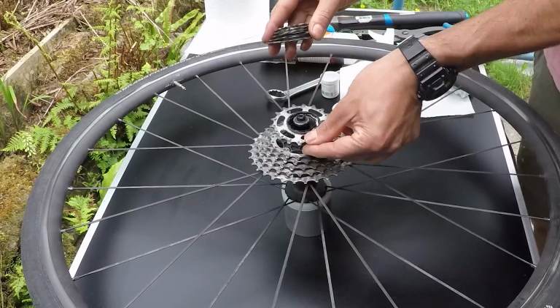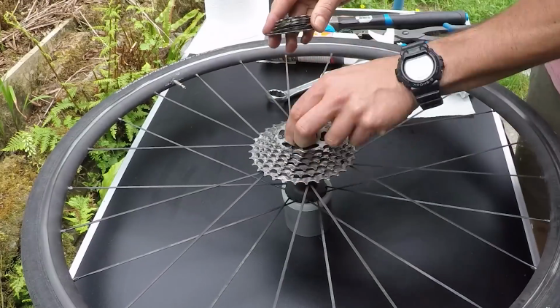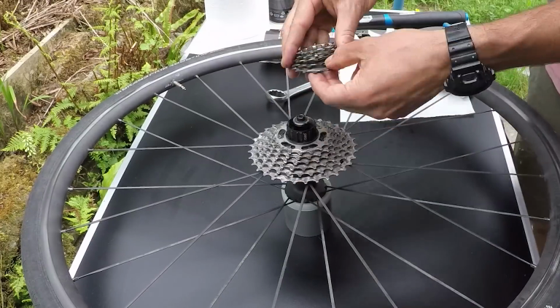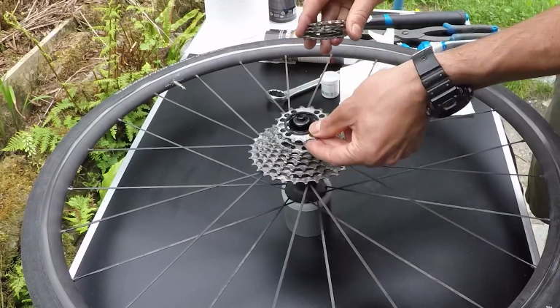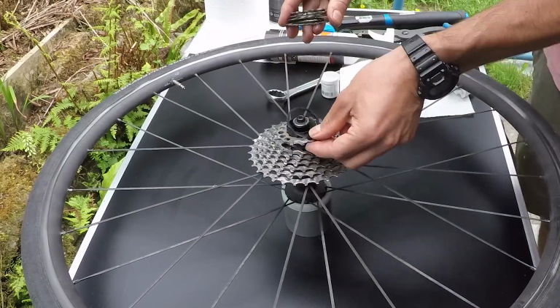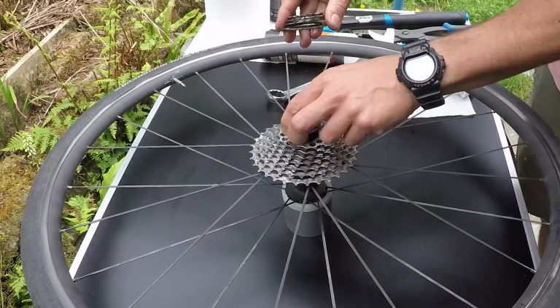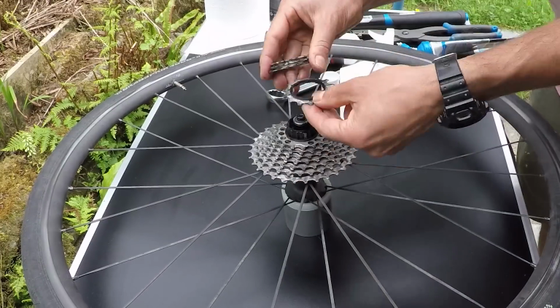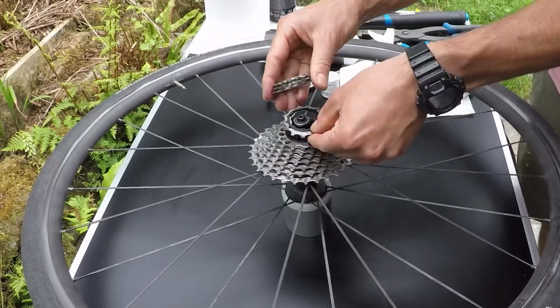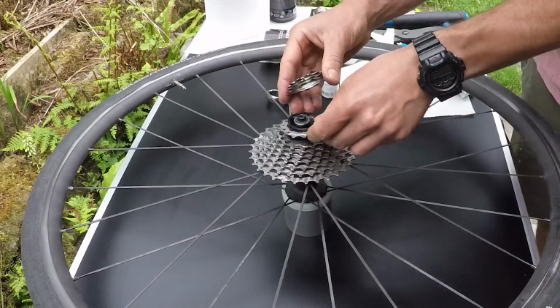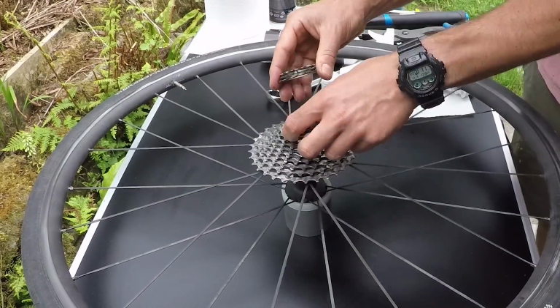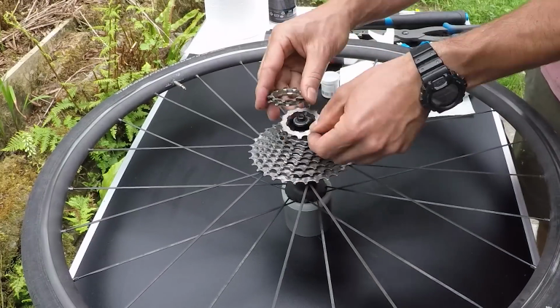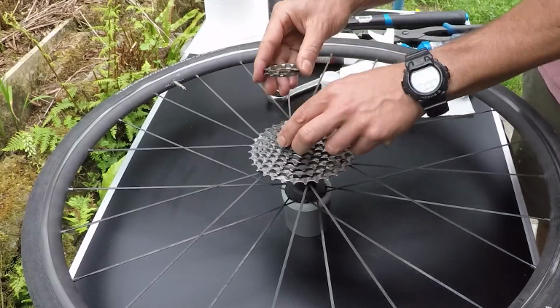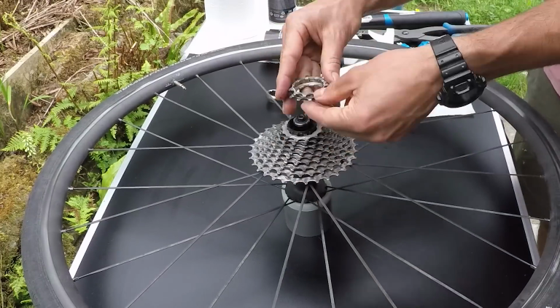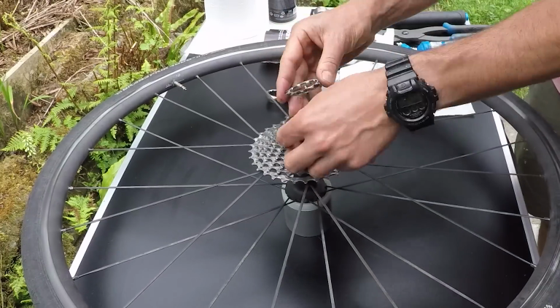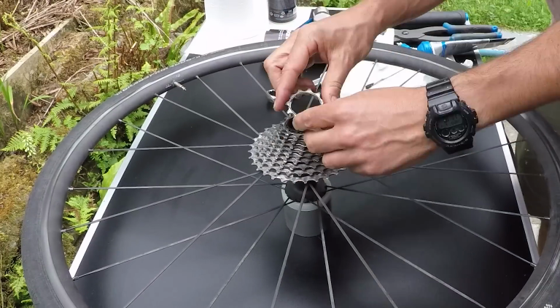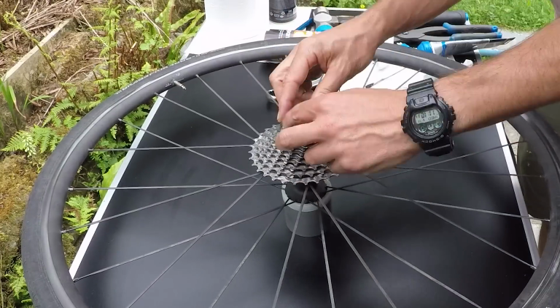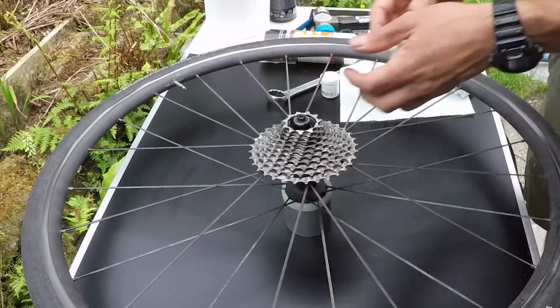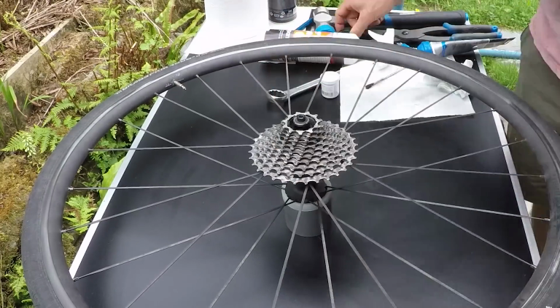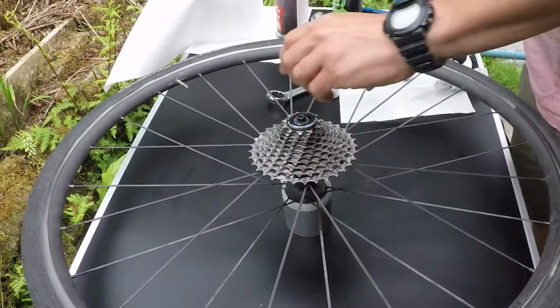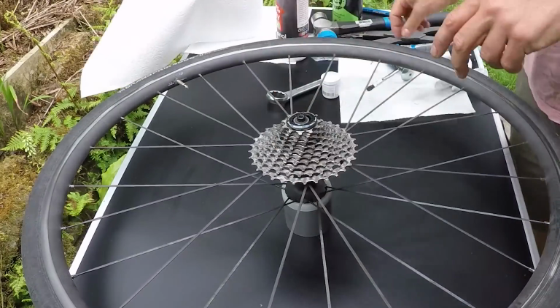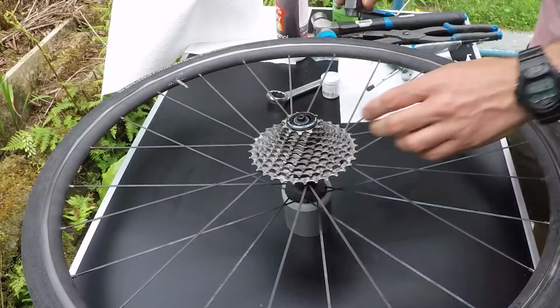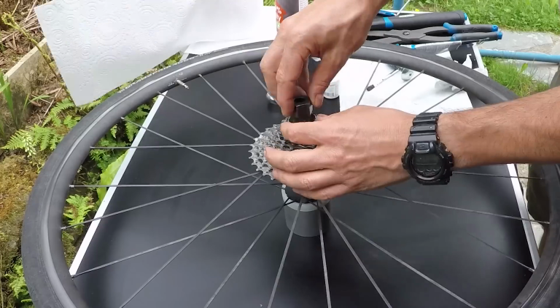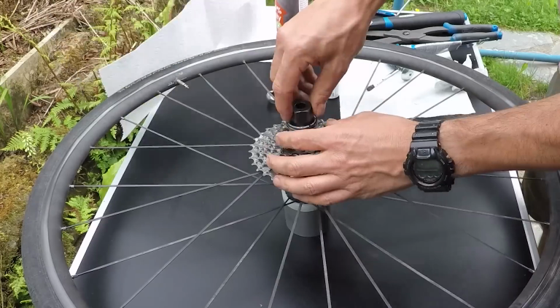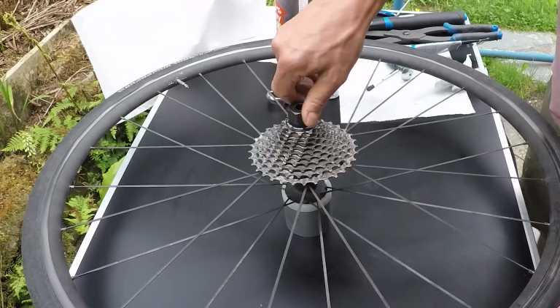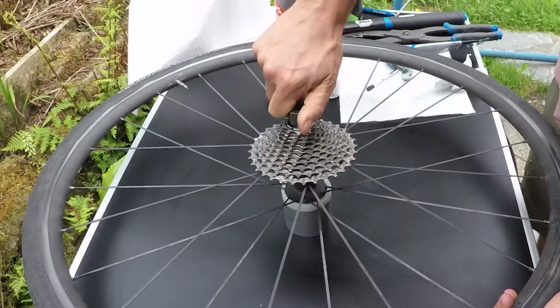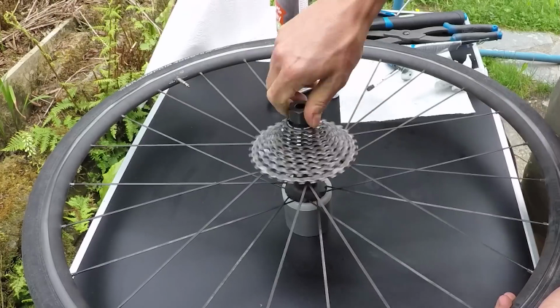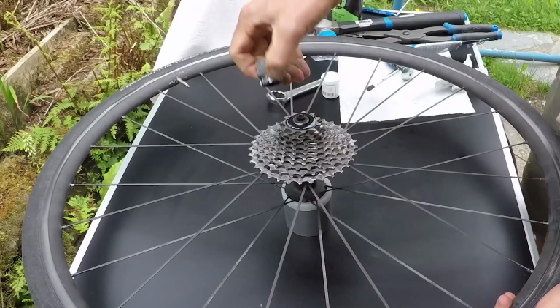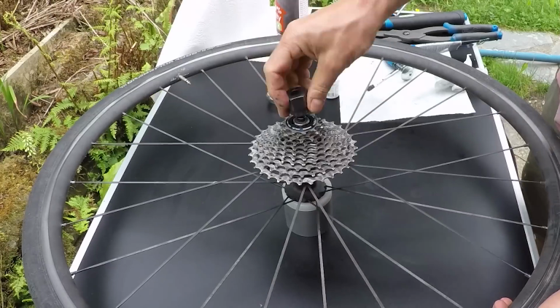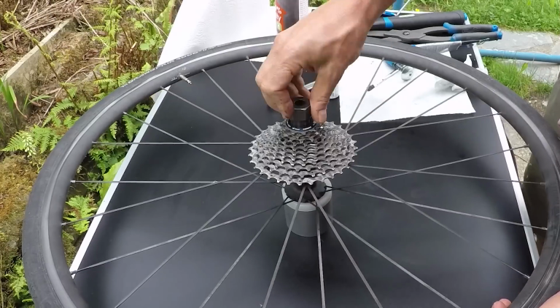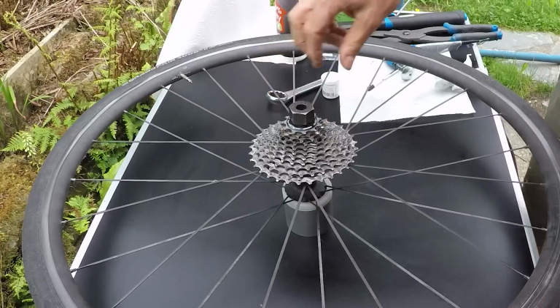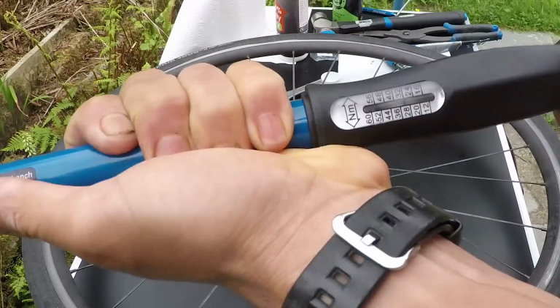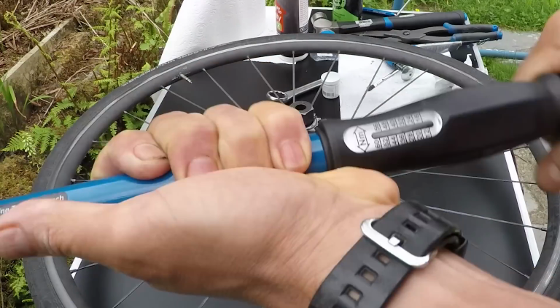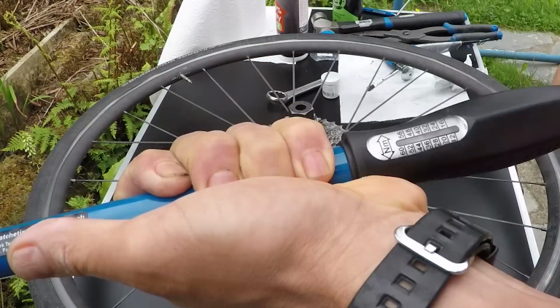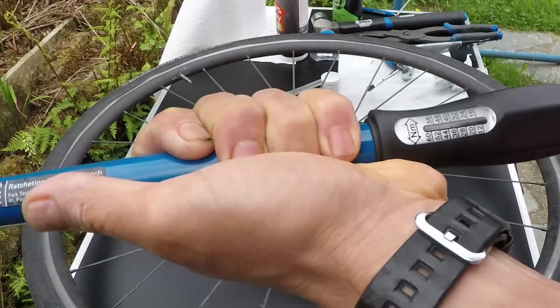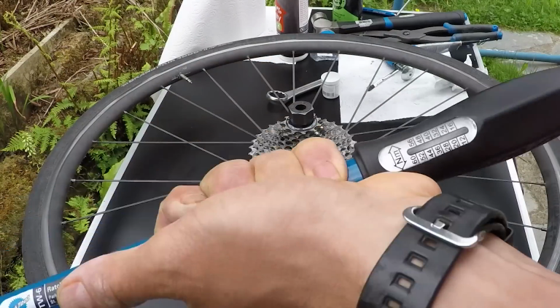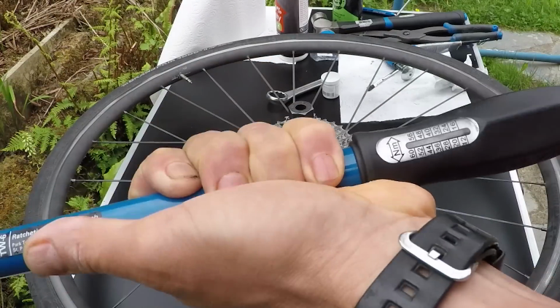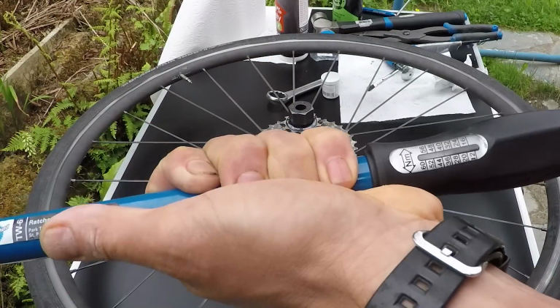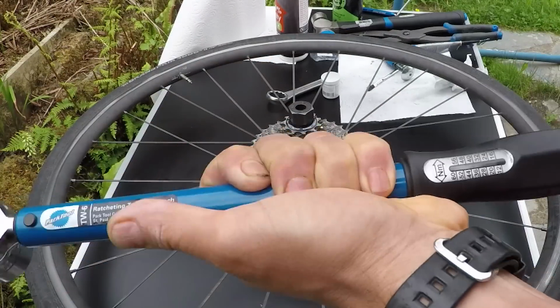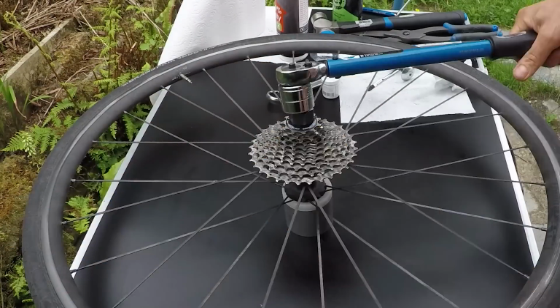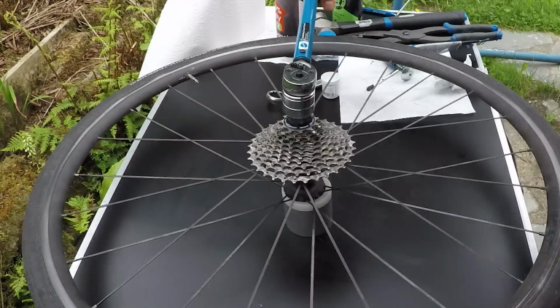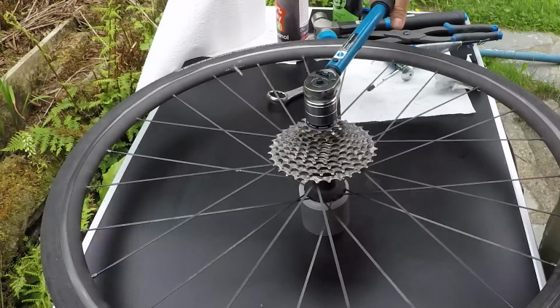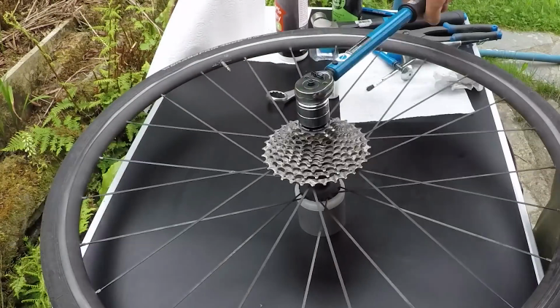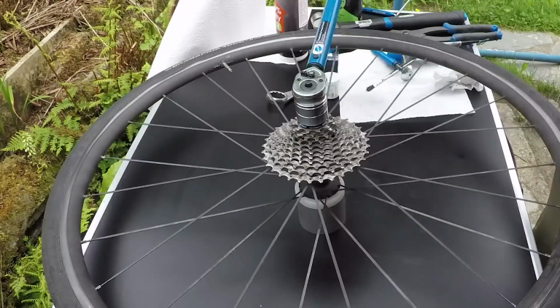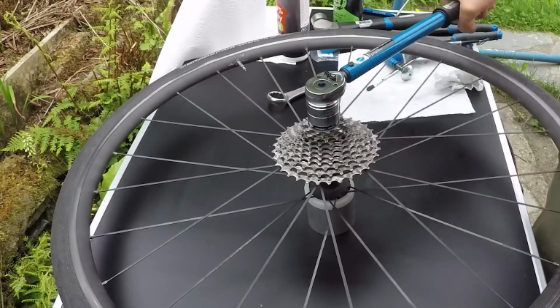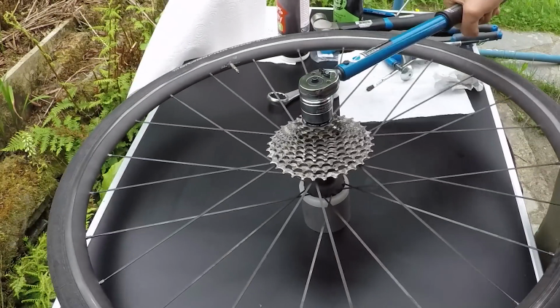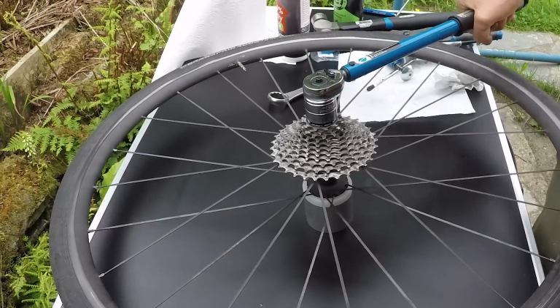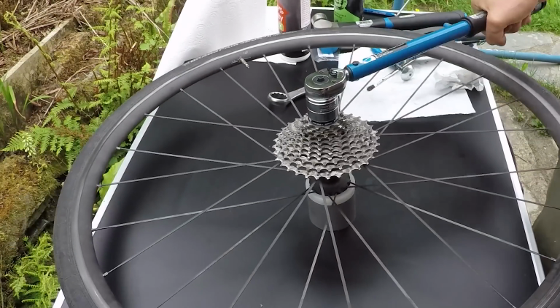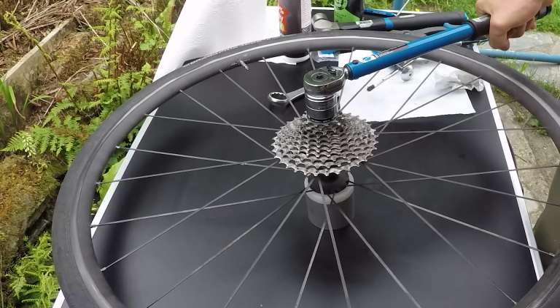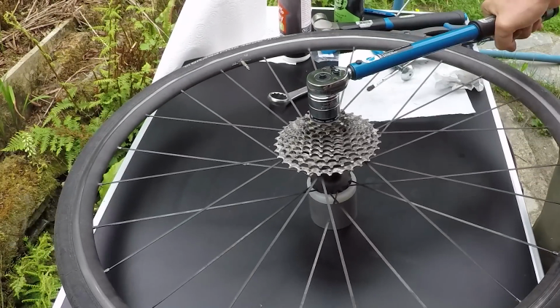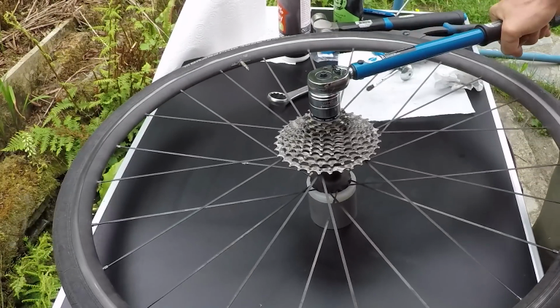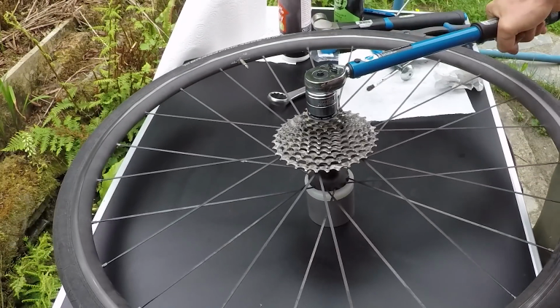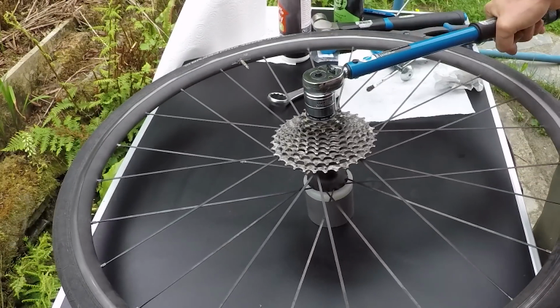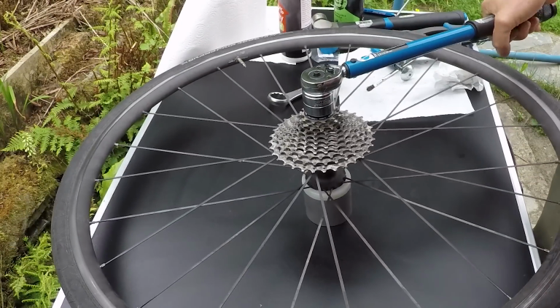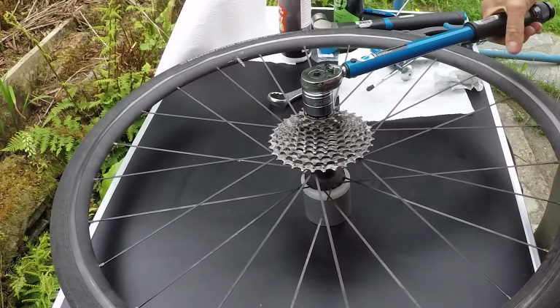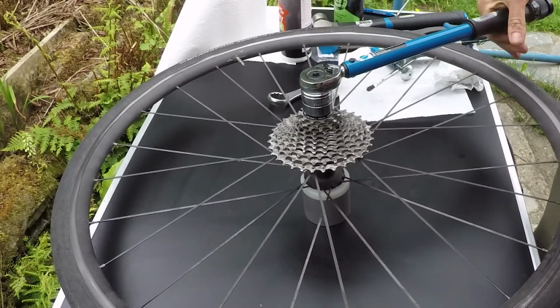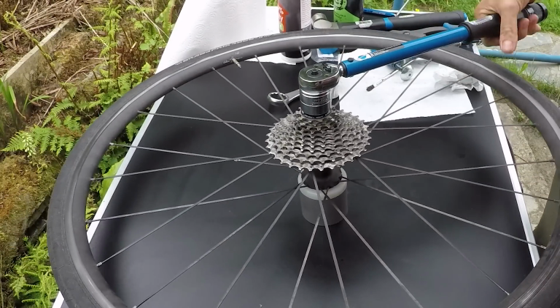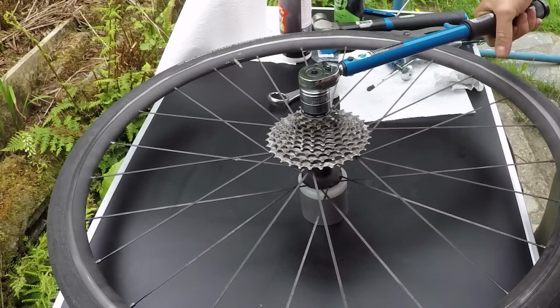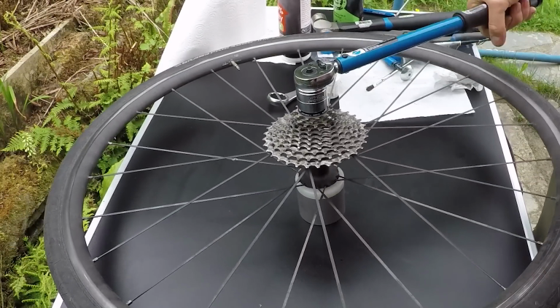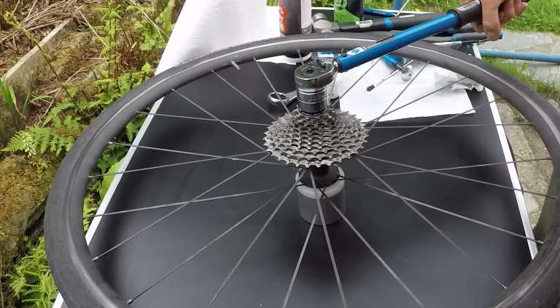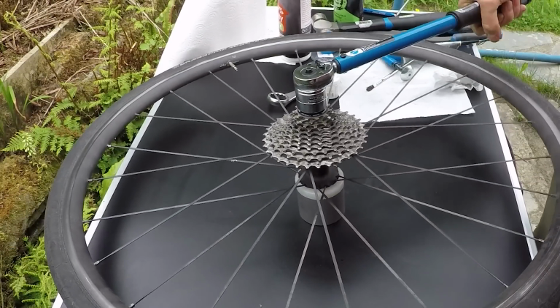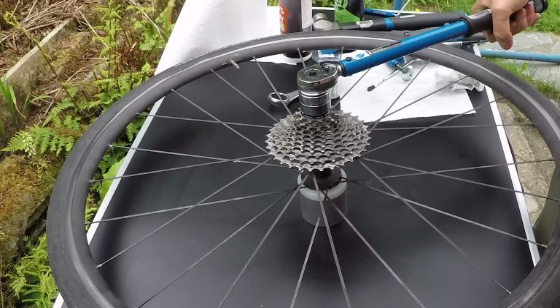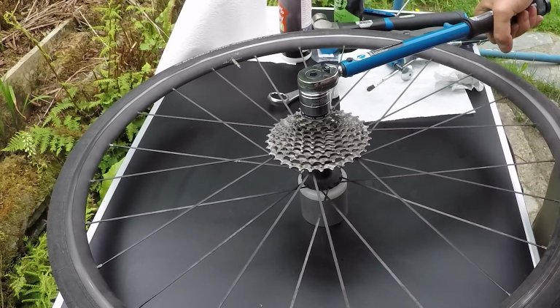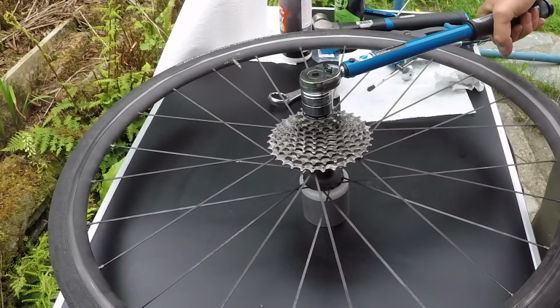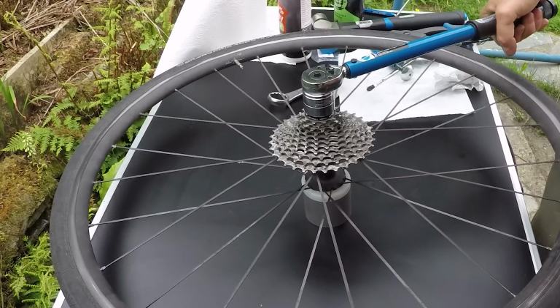Finally, drop on the cassette and tighten the lock ring to 40Nm if you have a torque wrench, or just very tight if you don't.